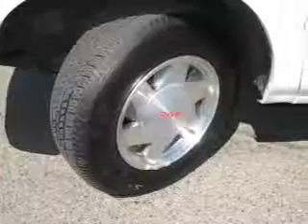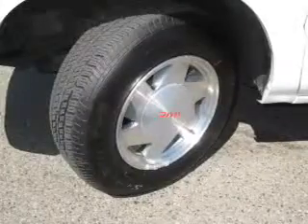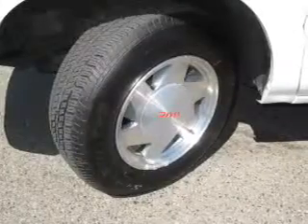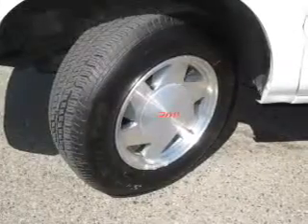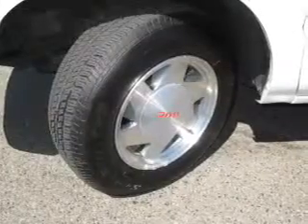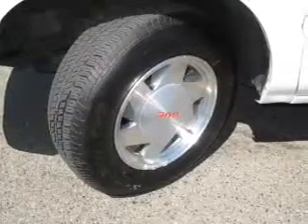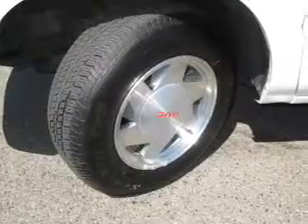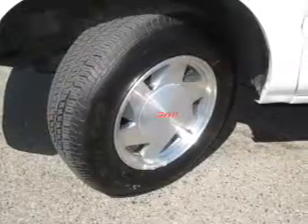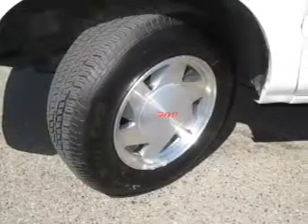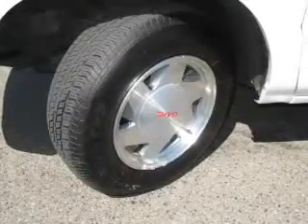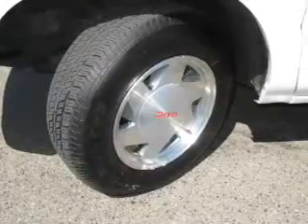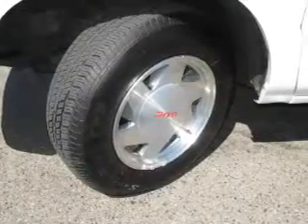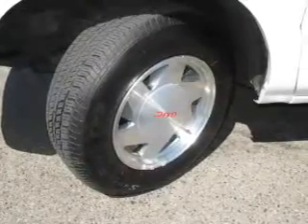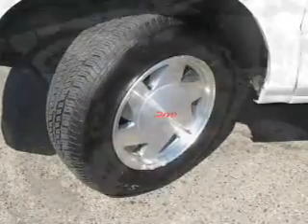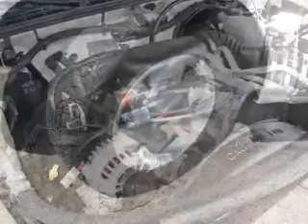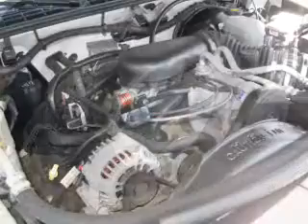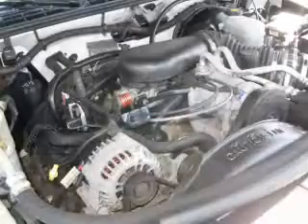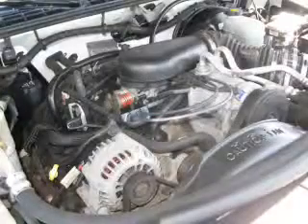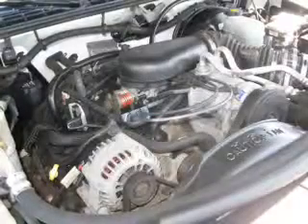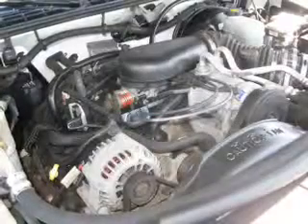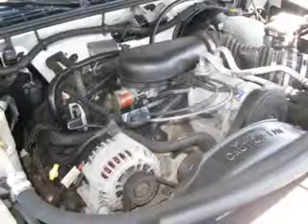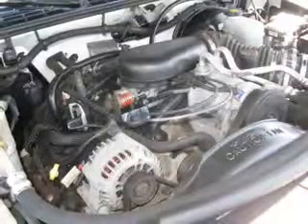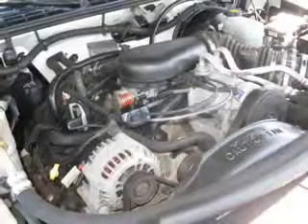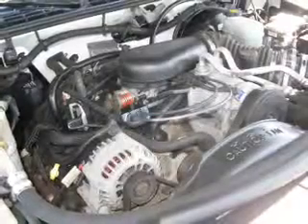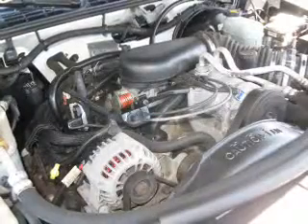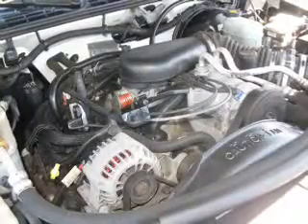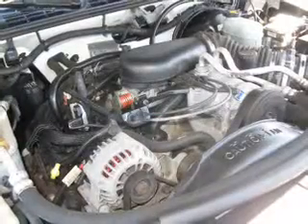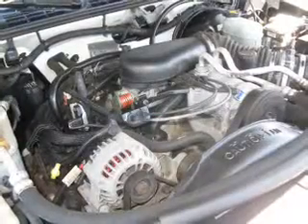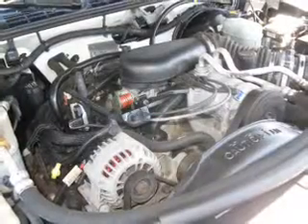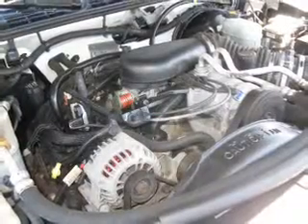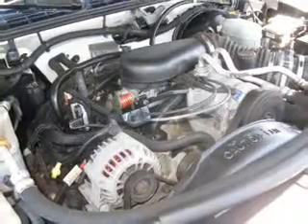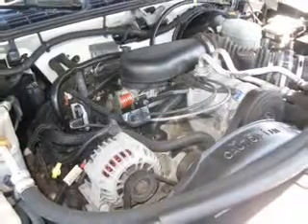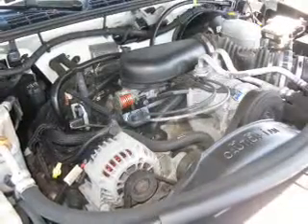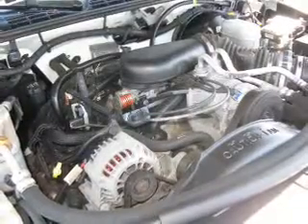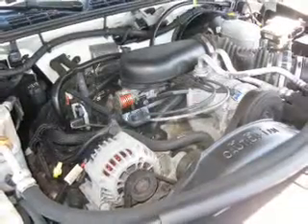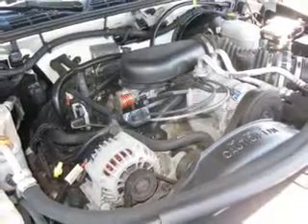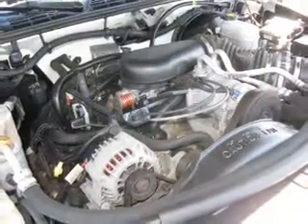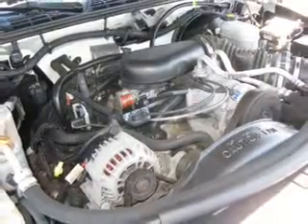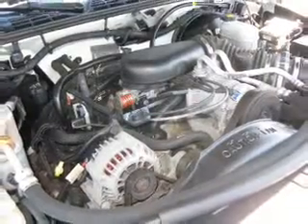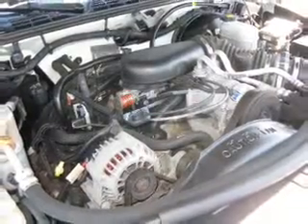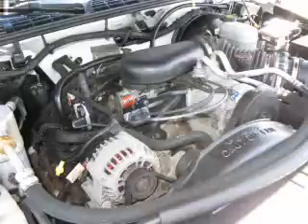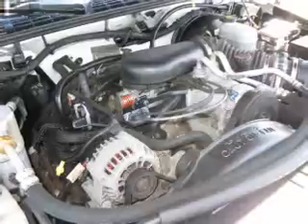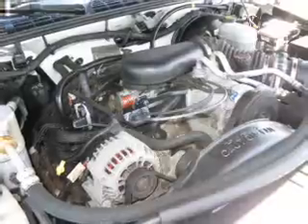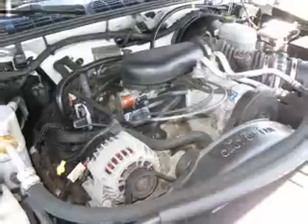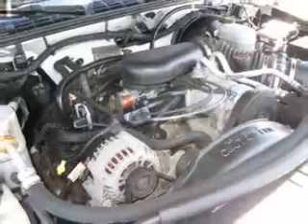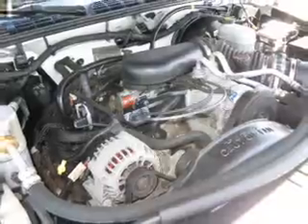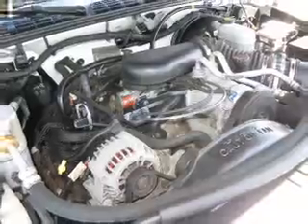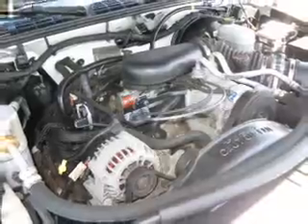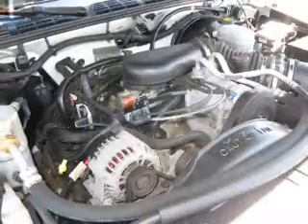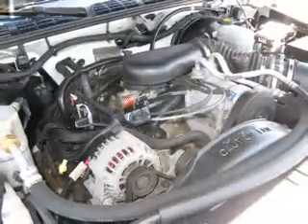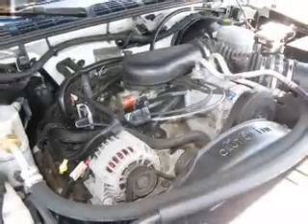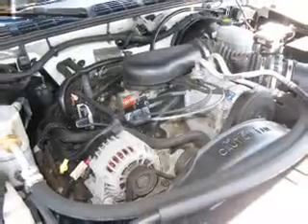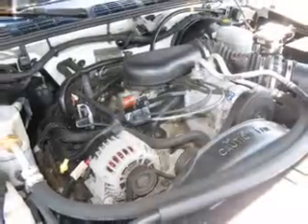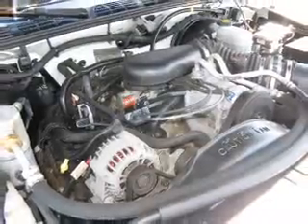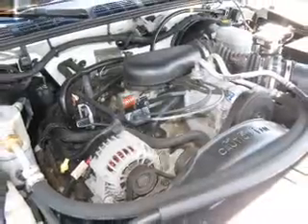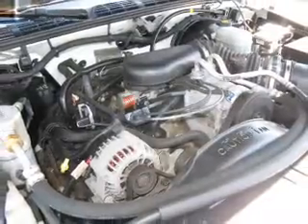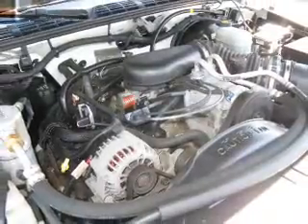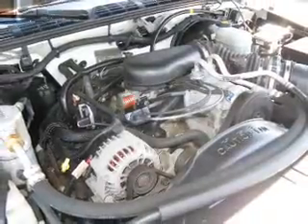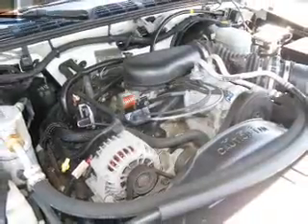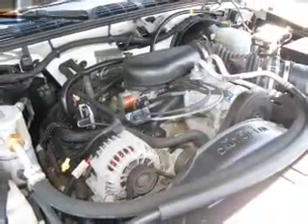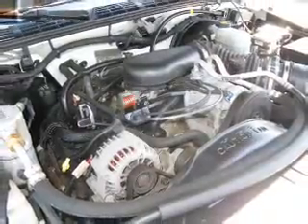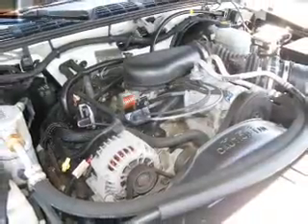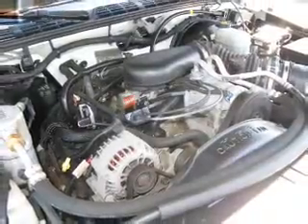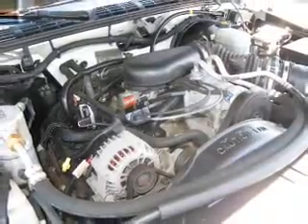Power door locks, power windows, cruise control, and AM-FM stereo. Power steering and air conditioning.